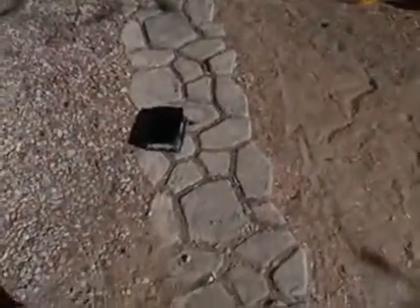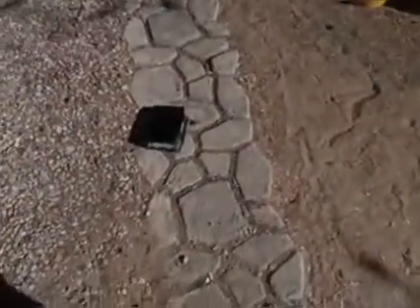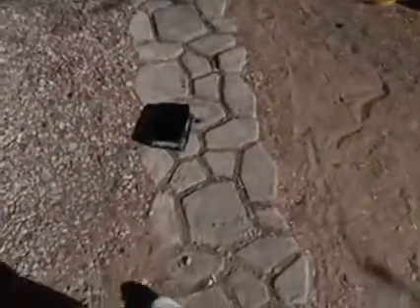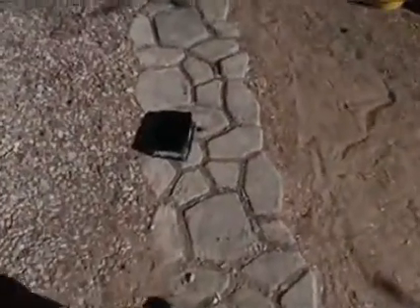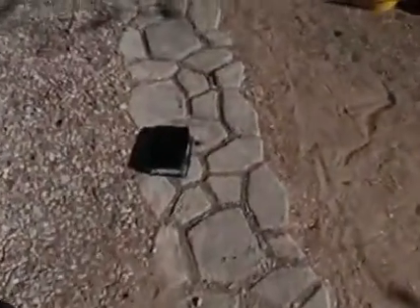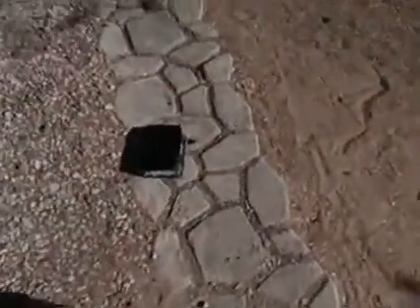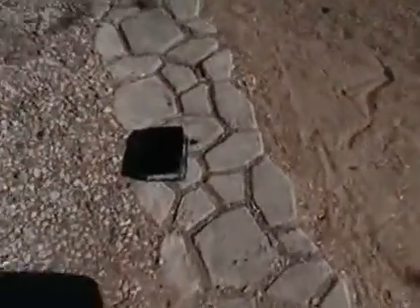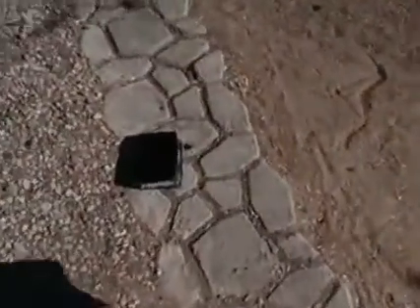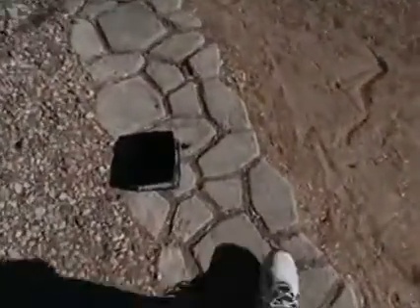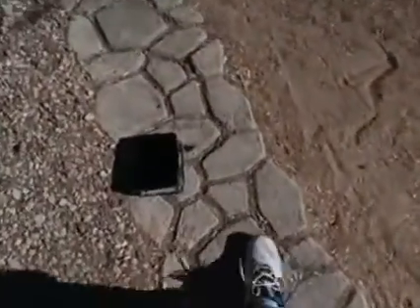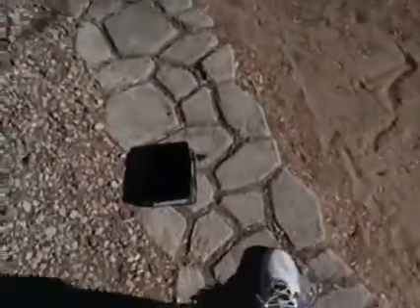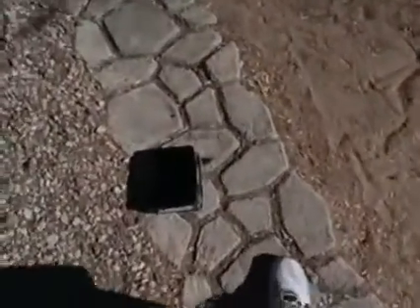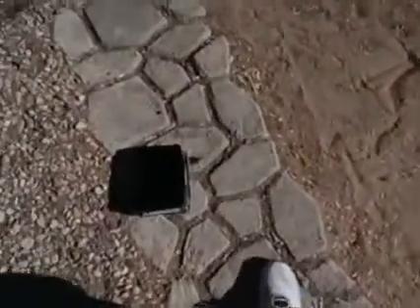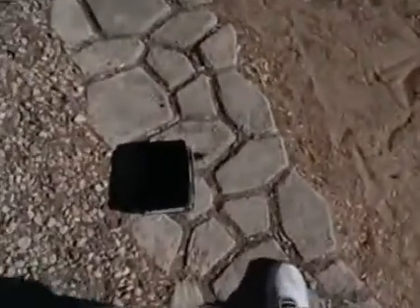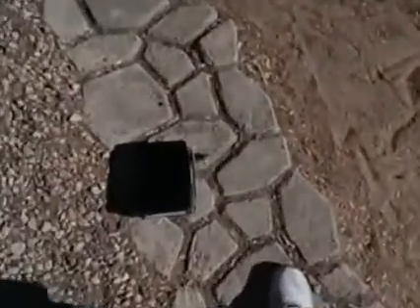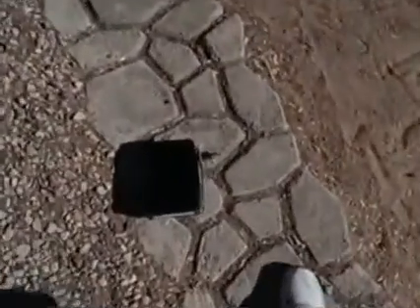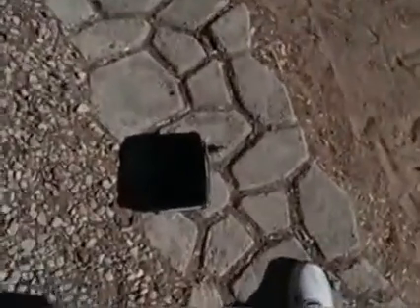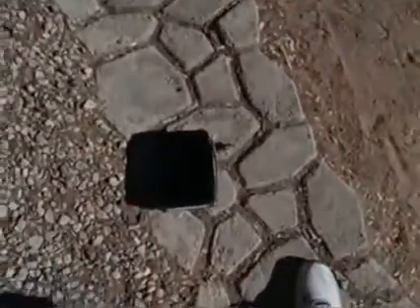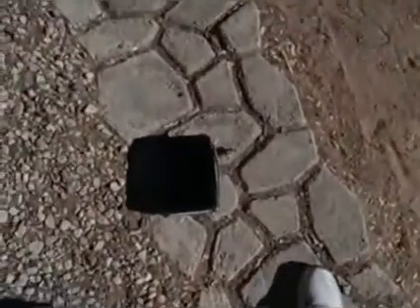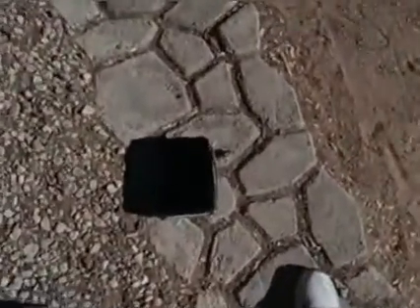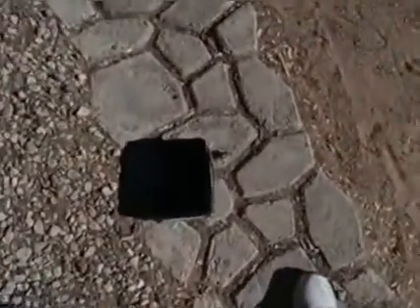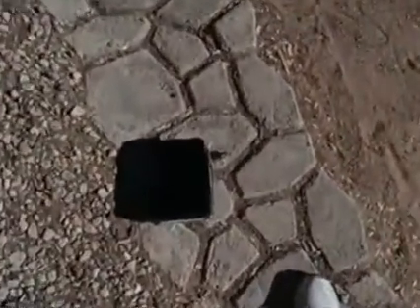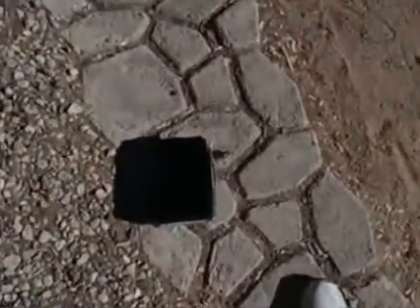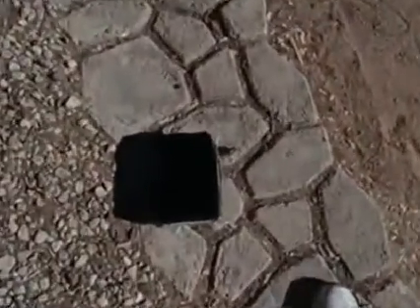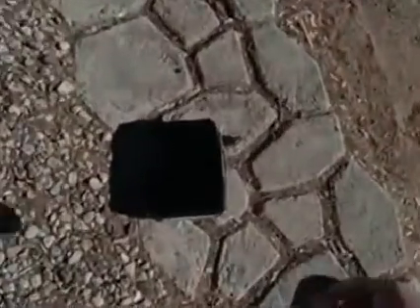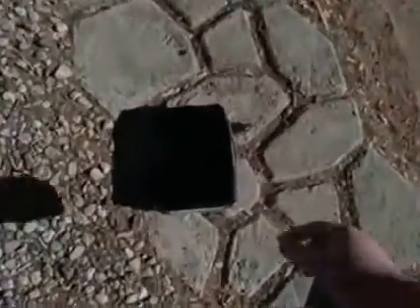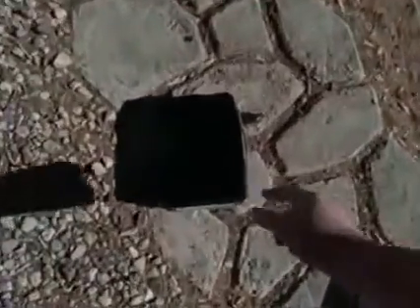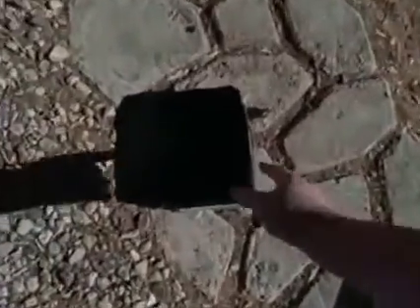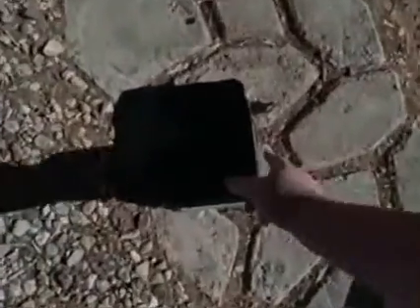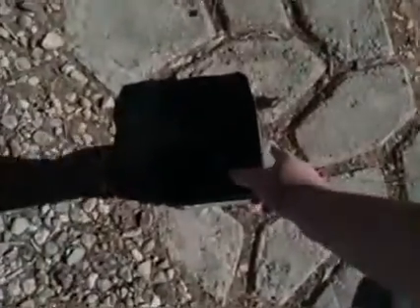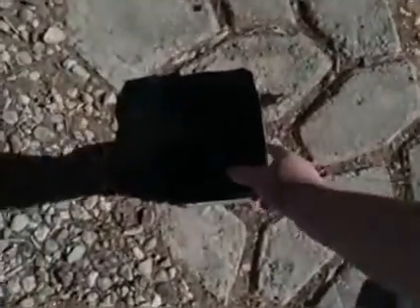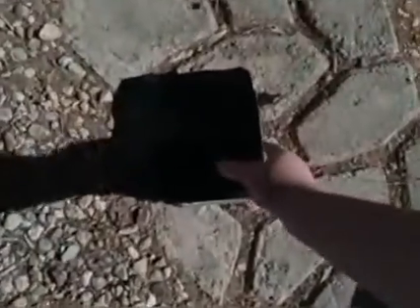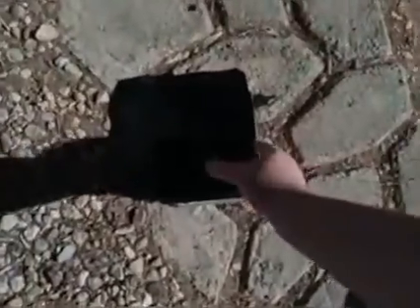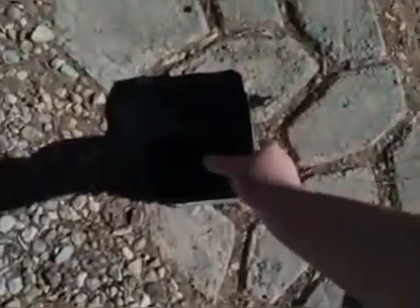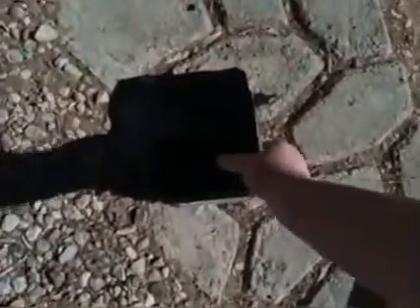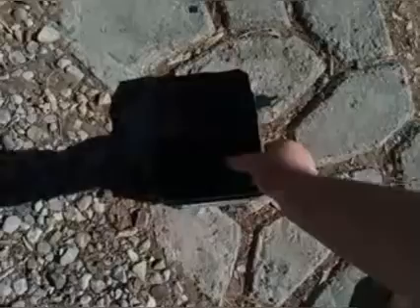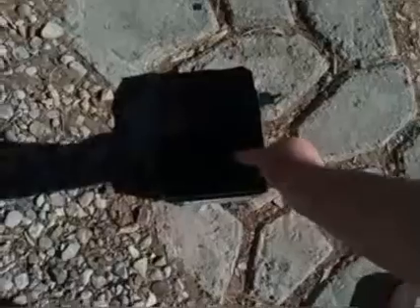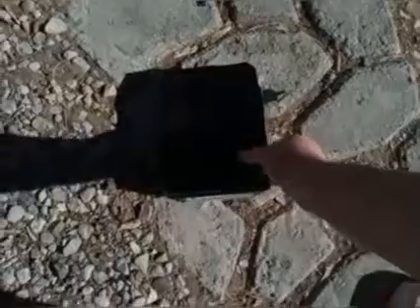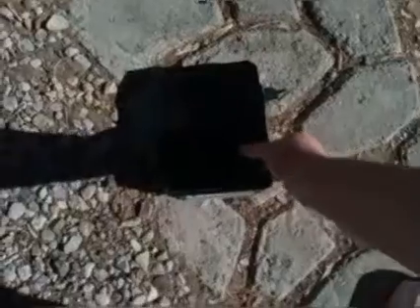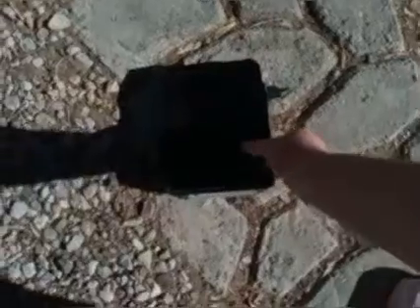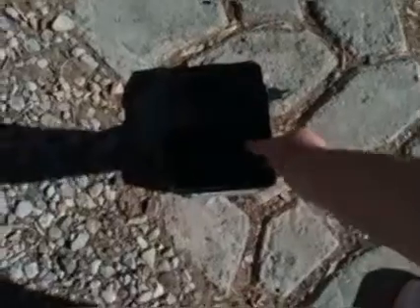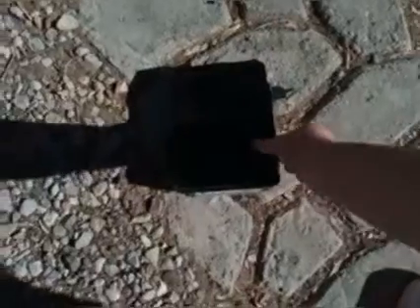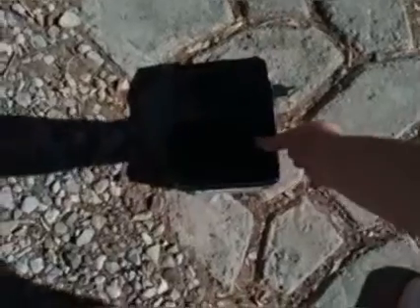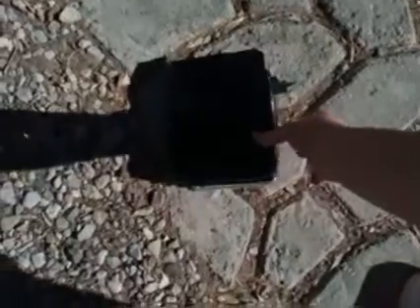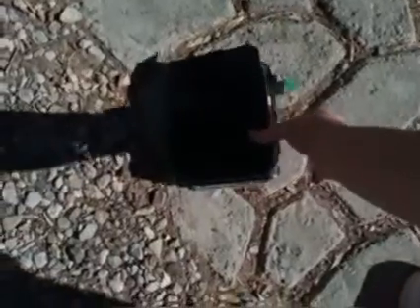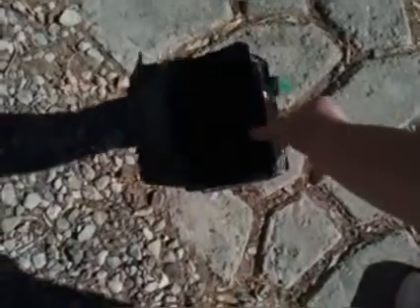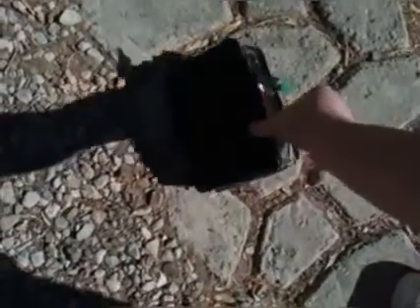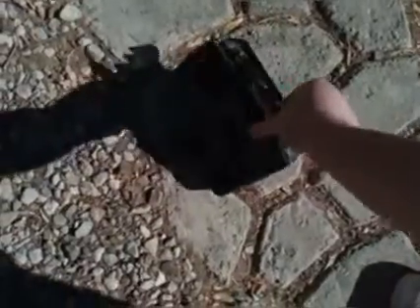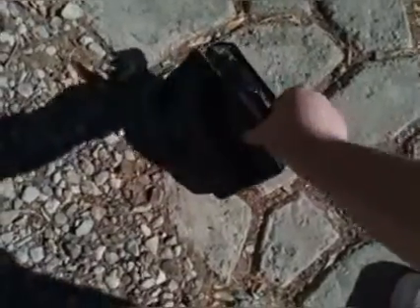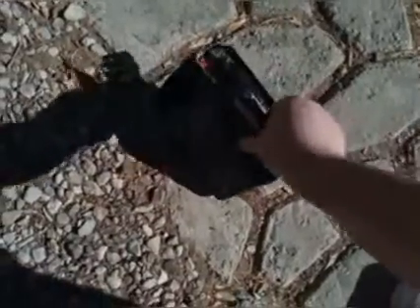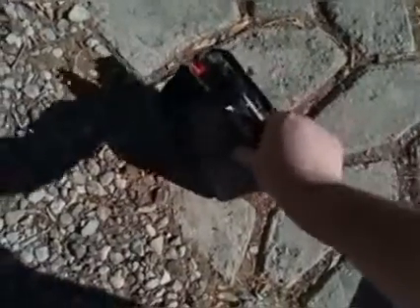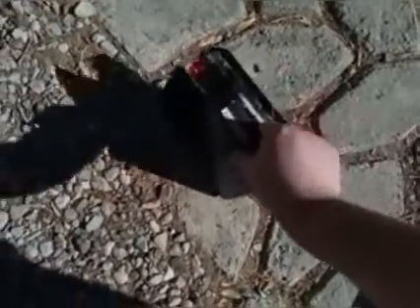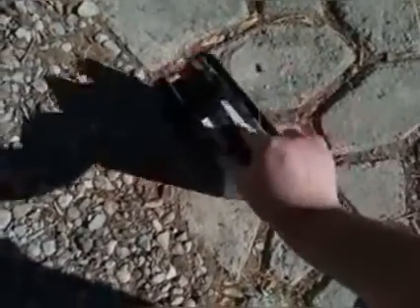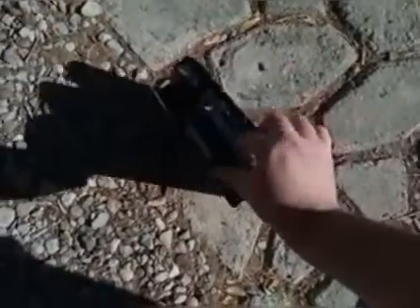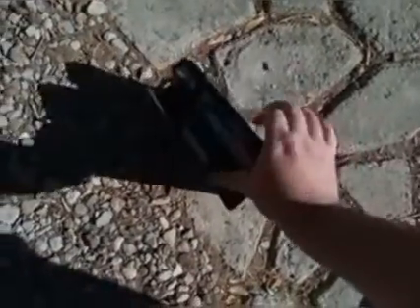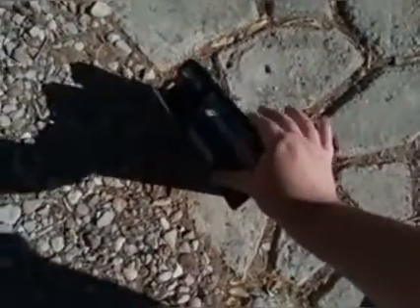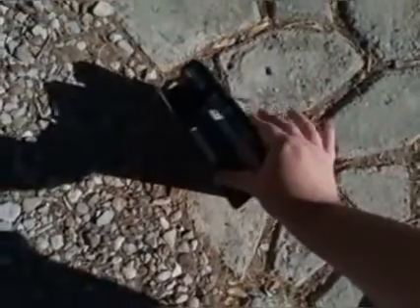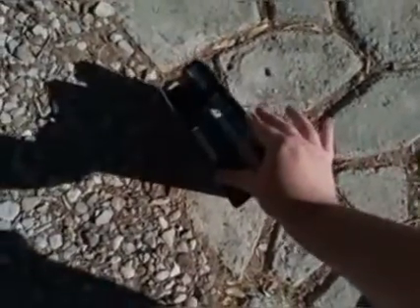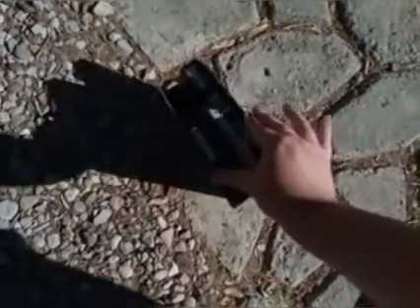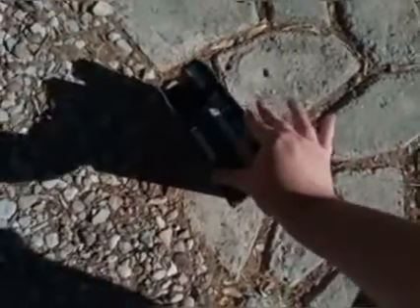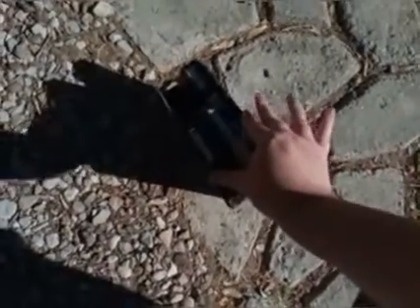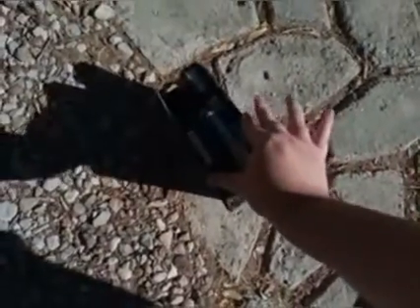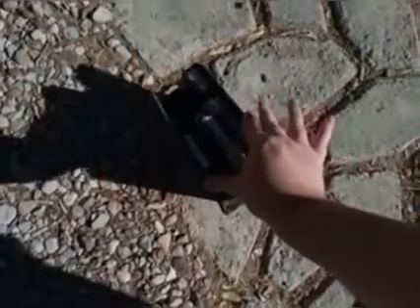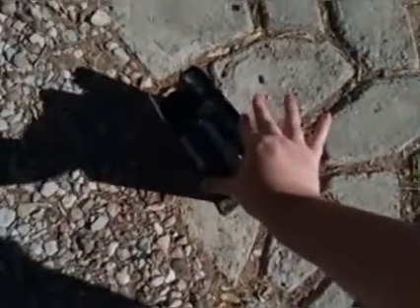Oh, look at that. Do you guys see that? It finally ripped open all the way.